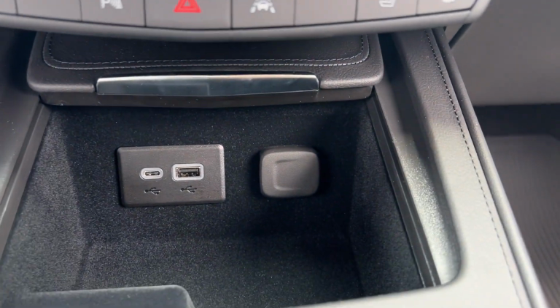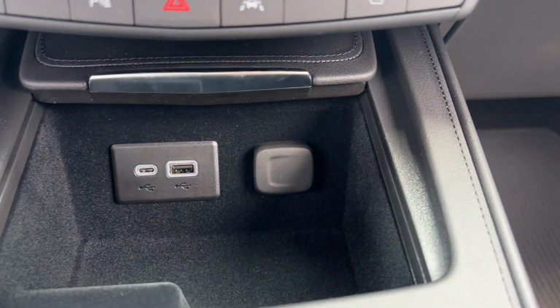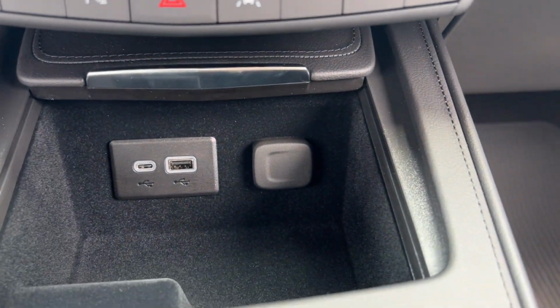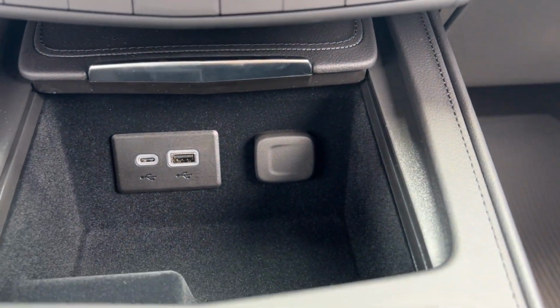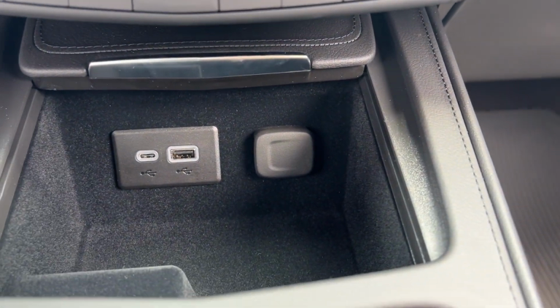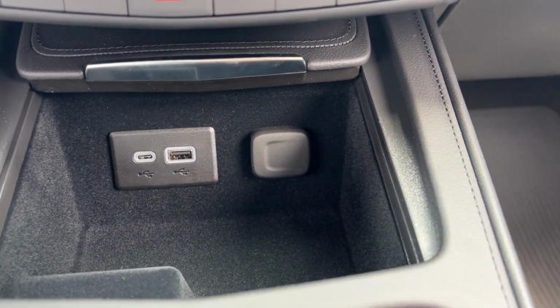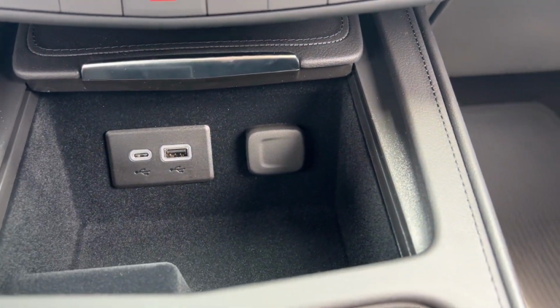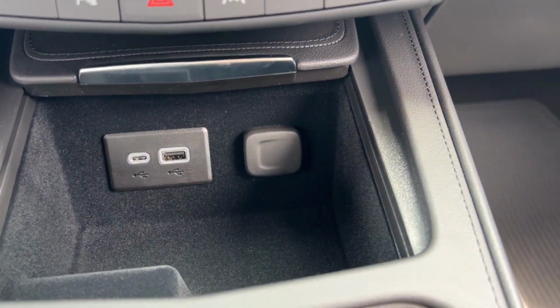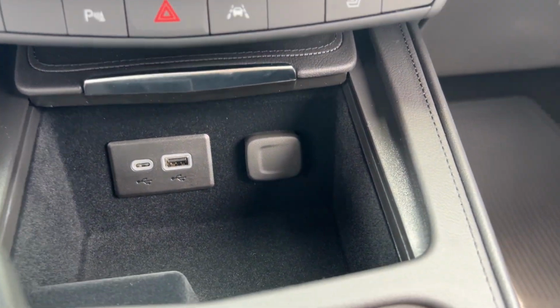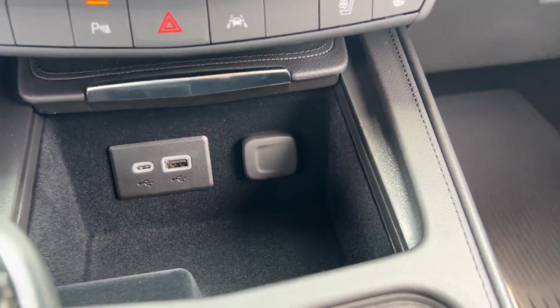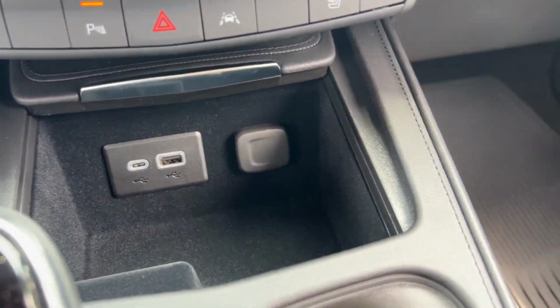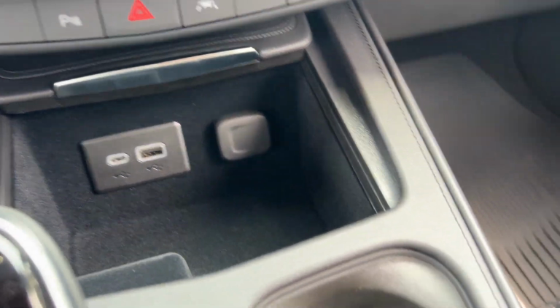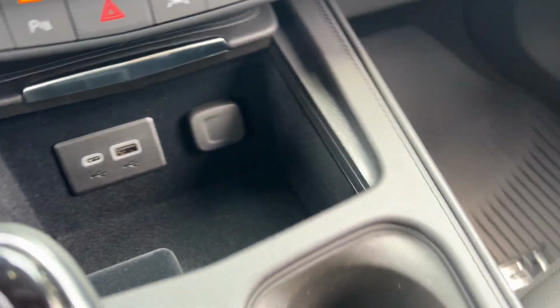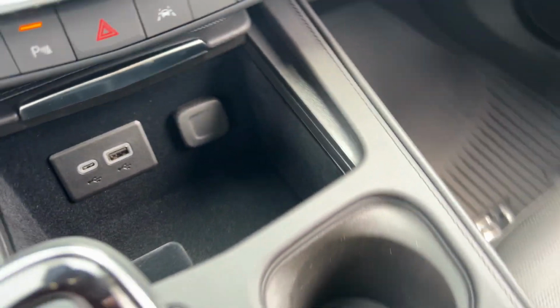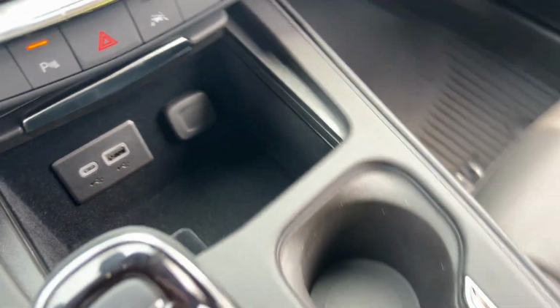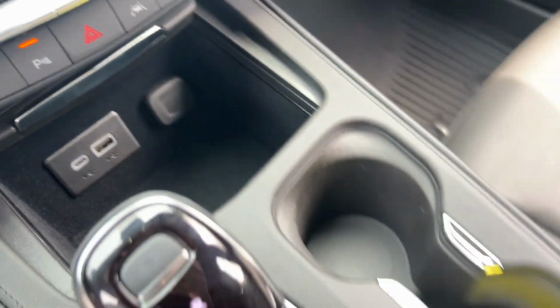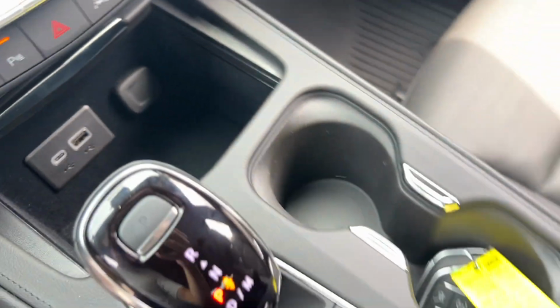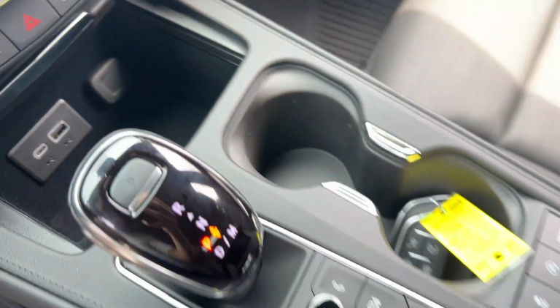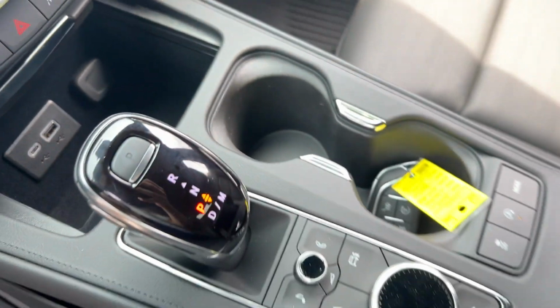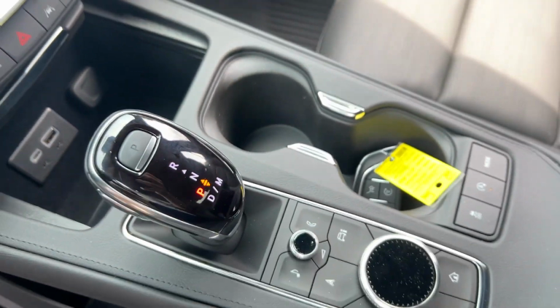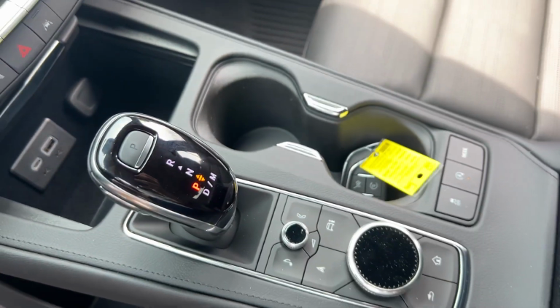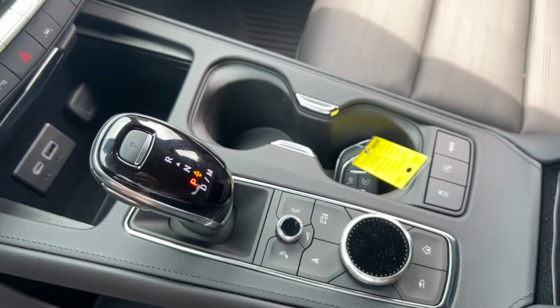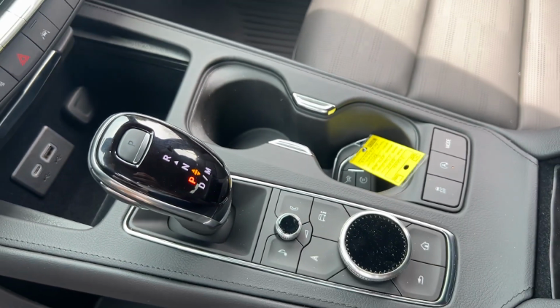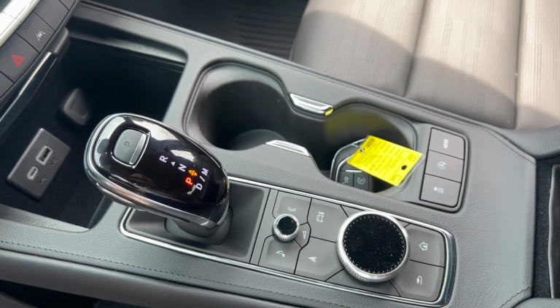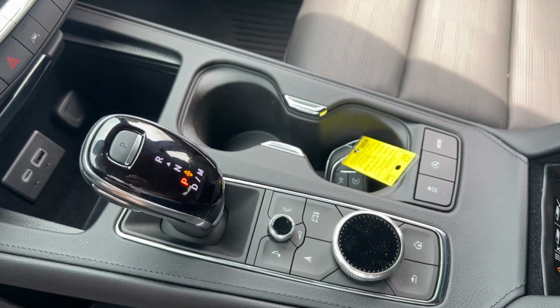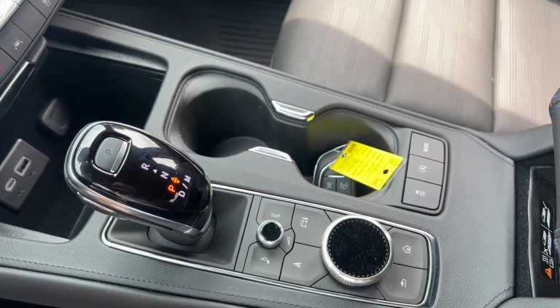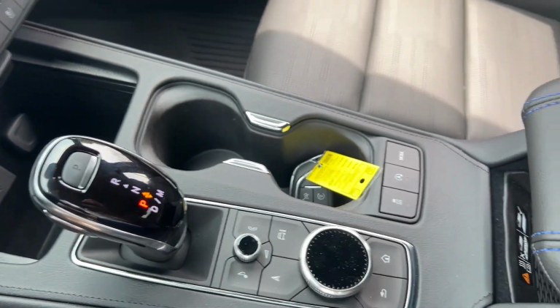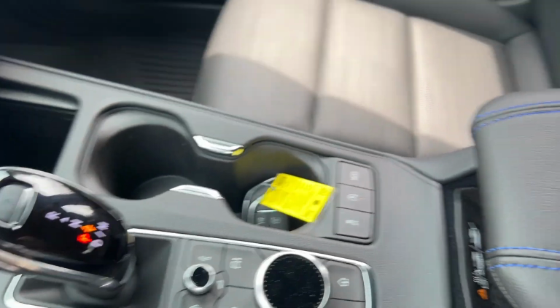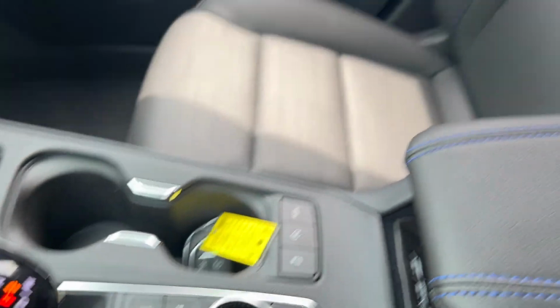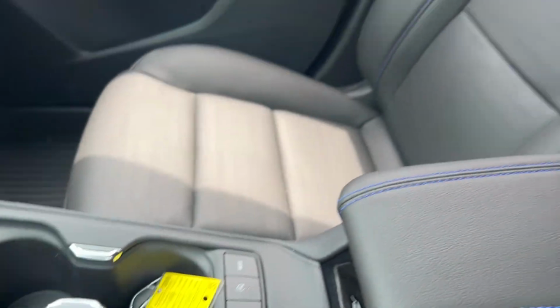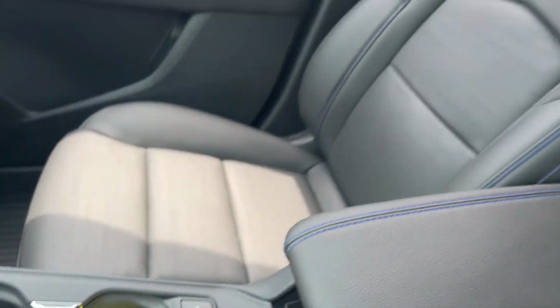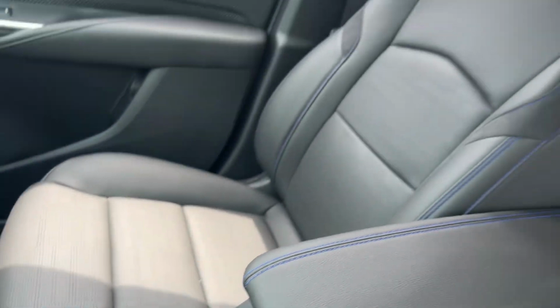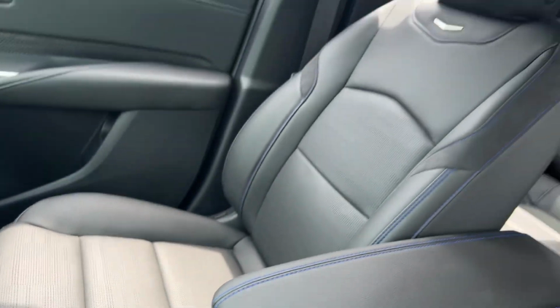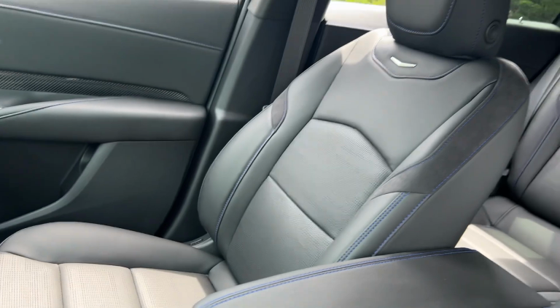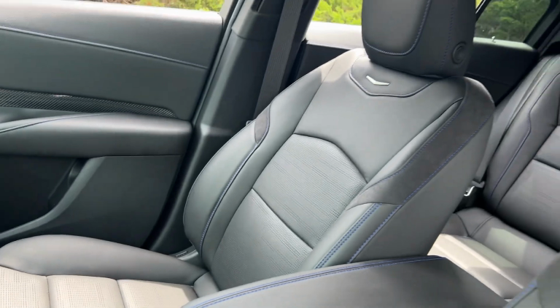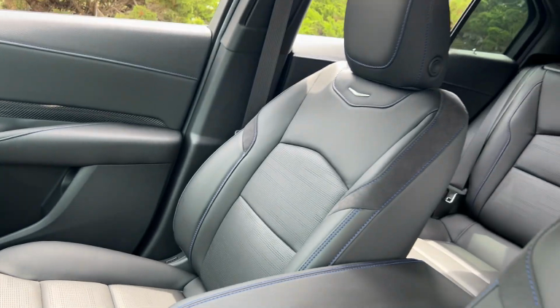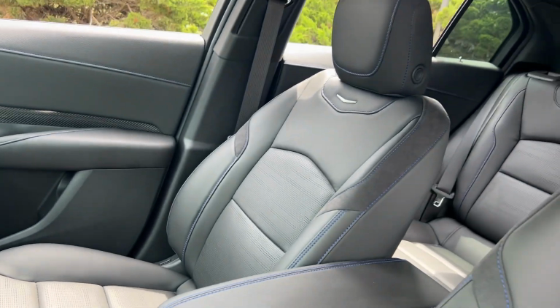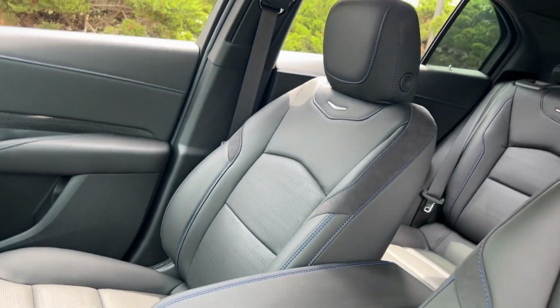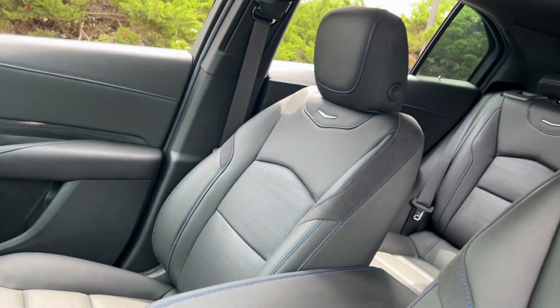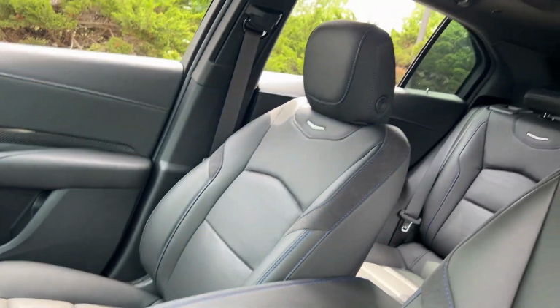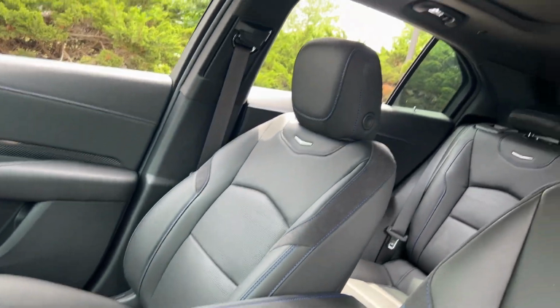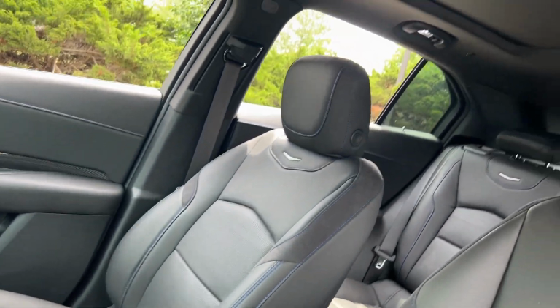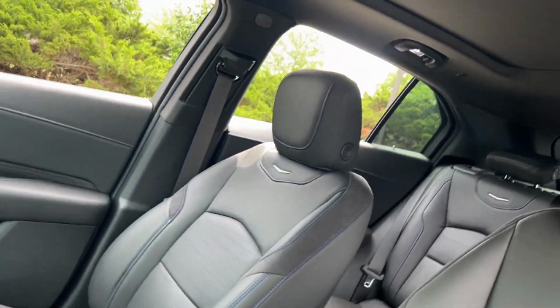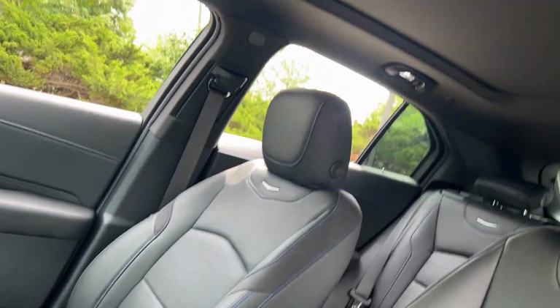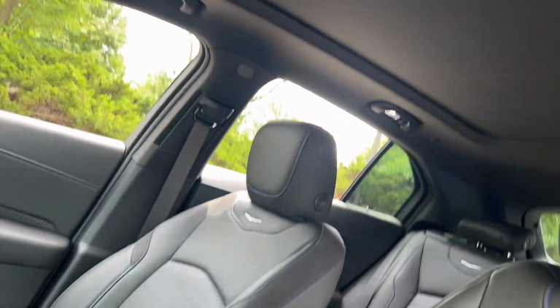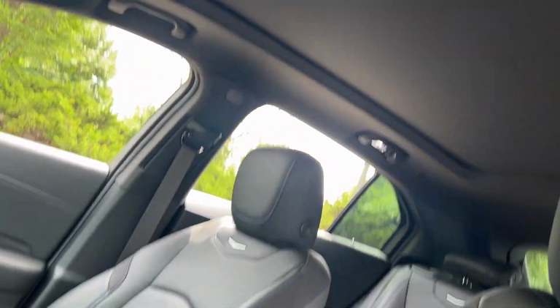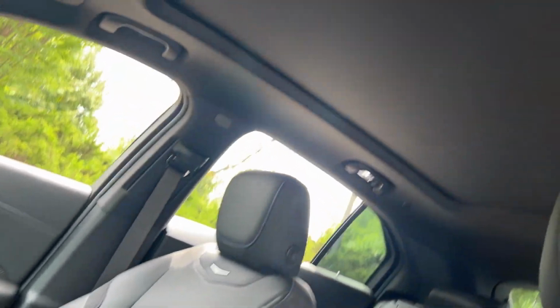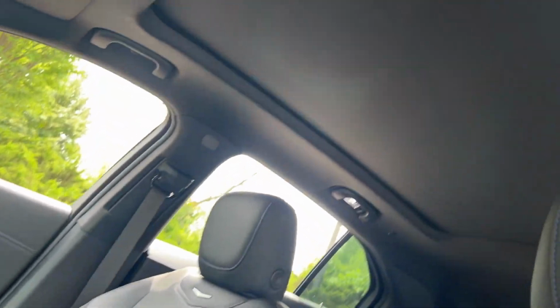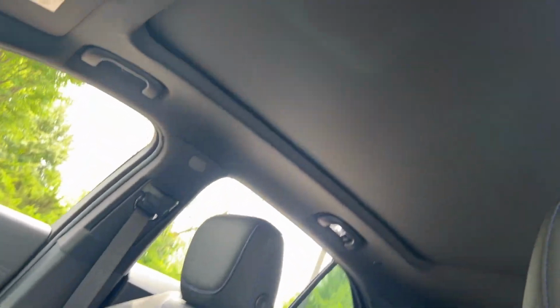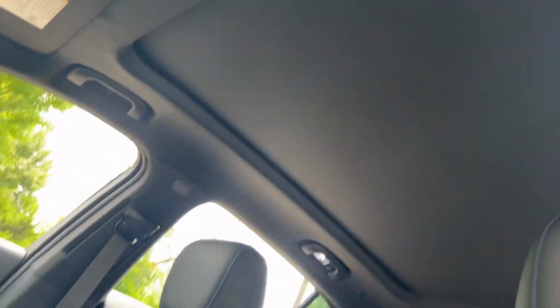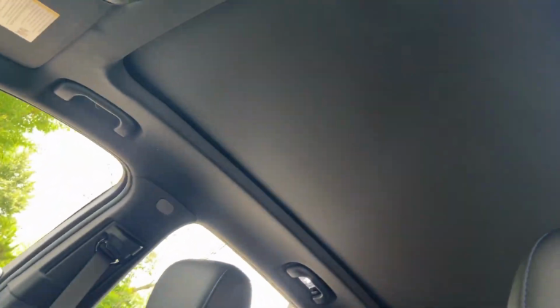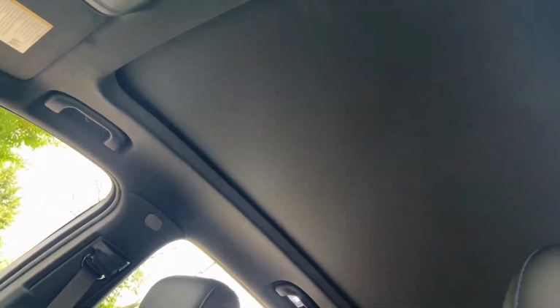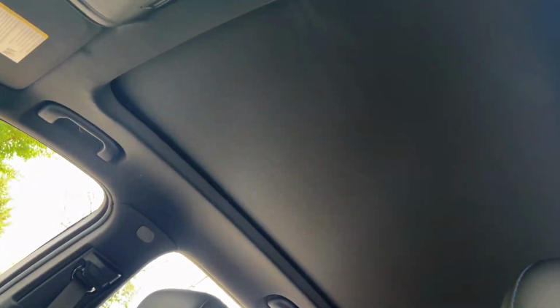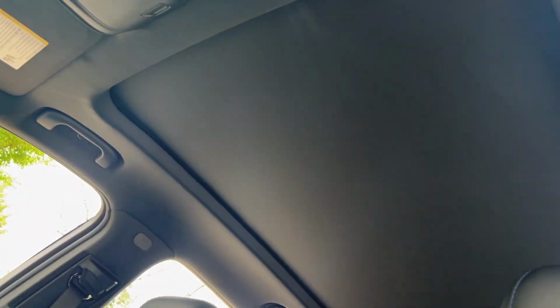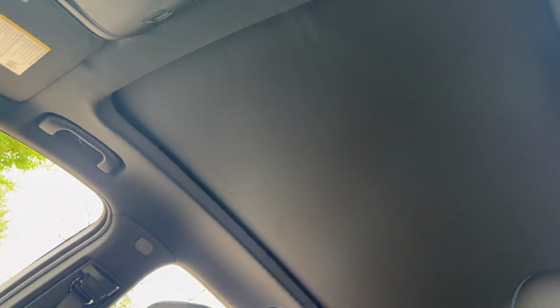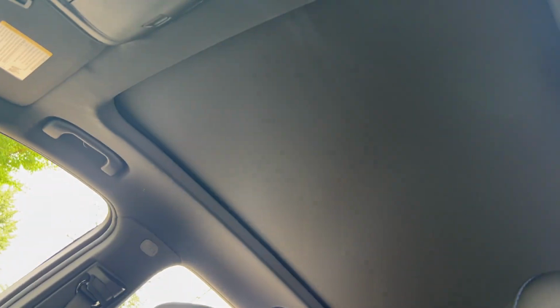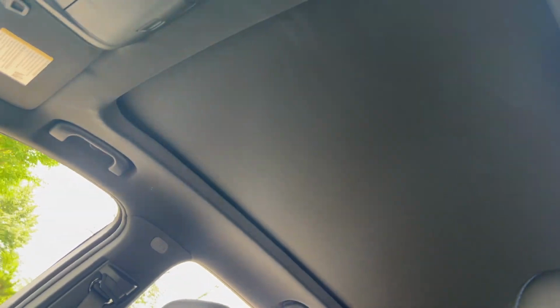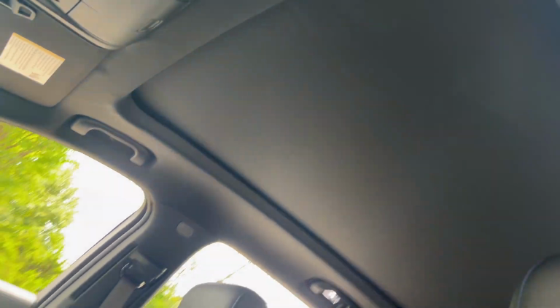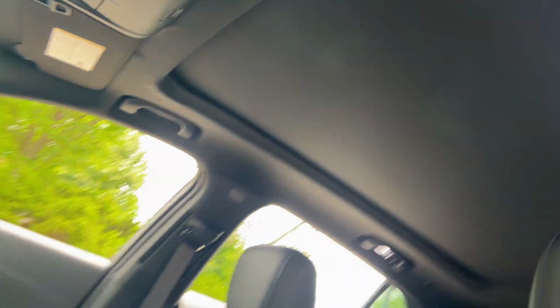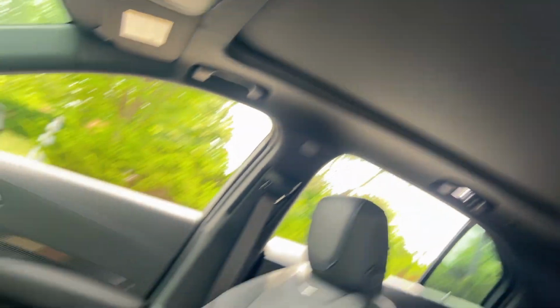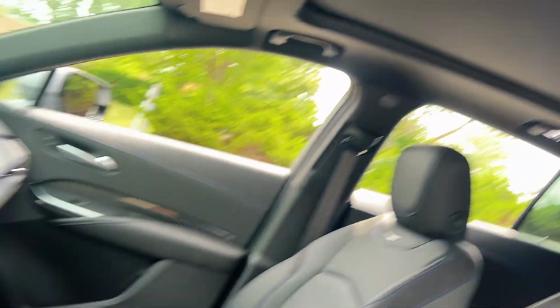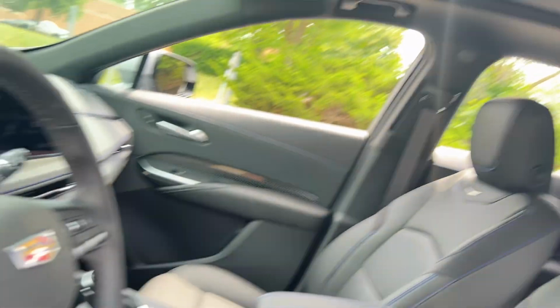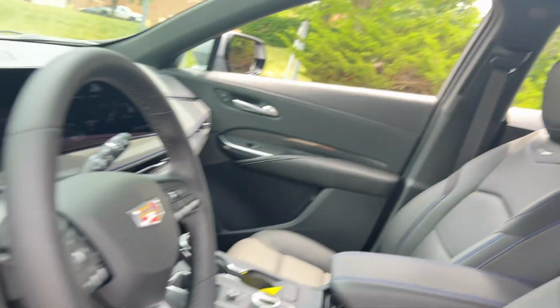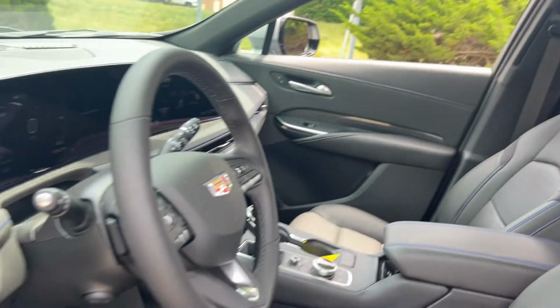Beautifully luxurious yet compact and efficient, the XT4 crossover awaits. Take it for a drive today.